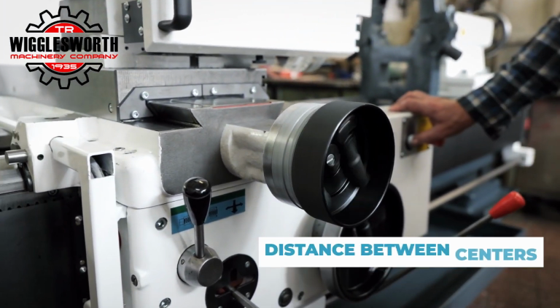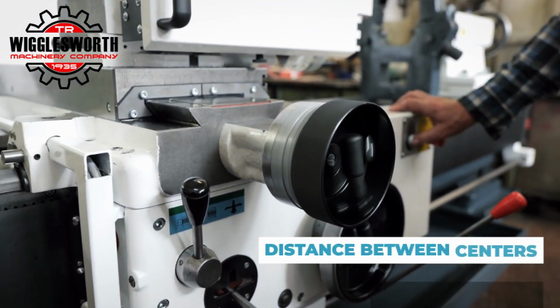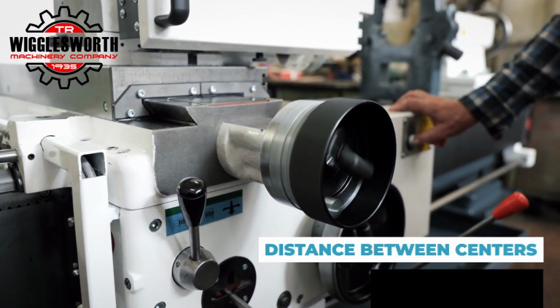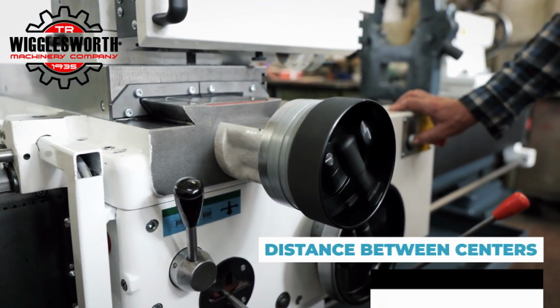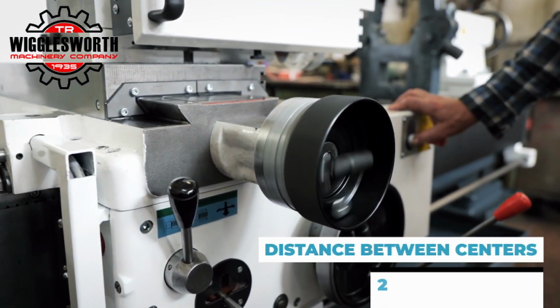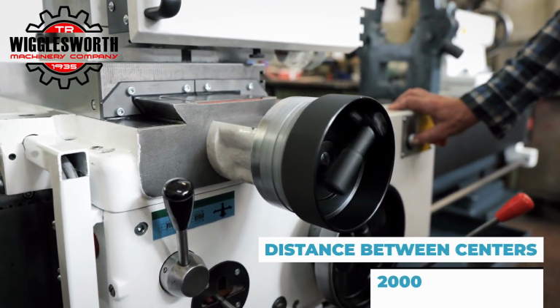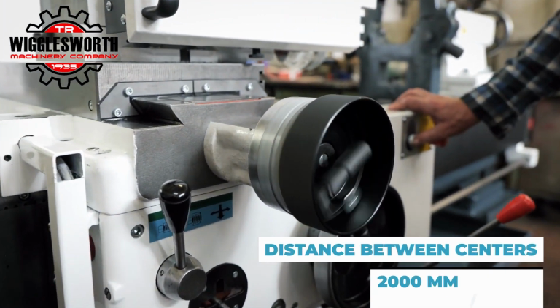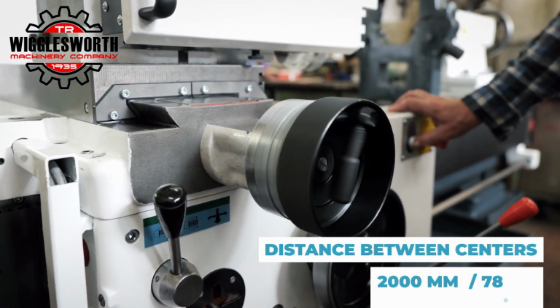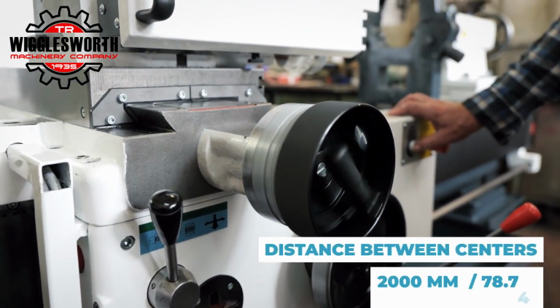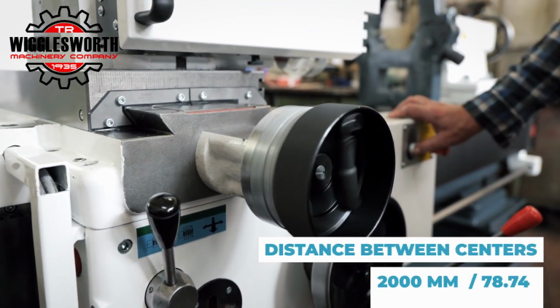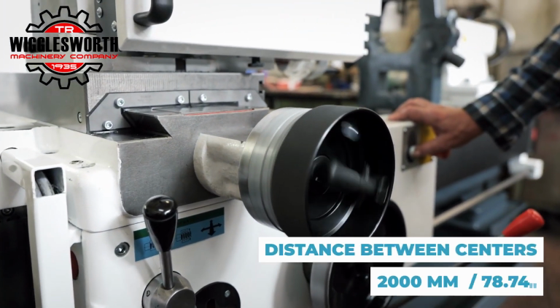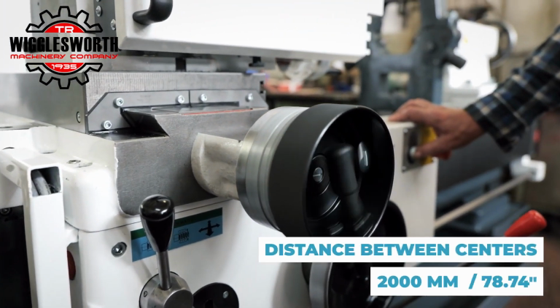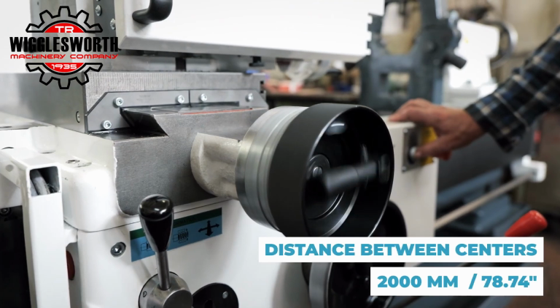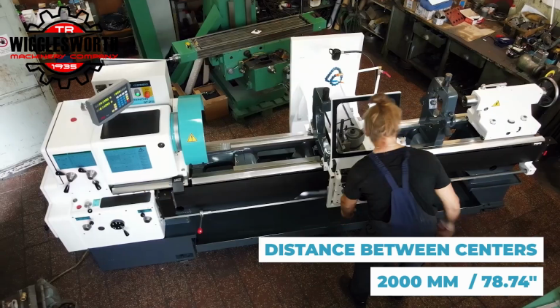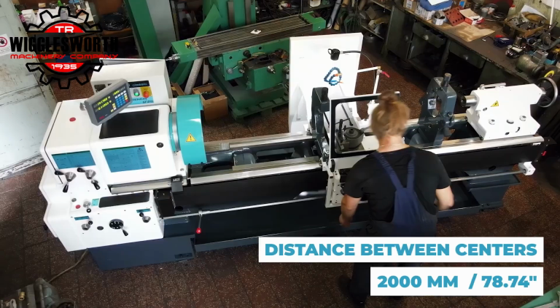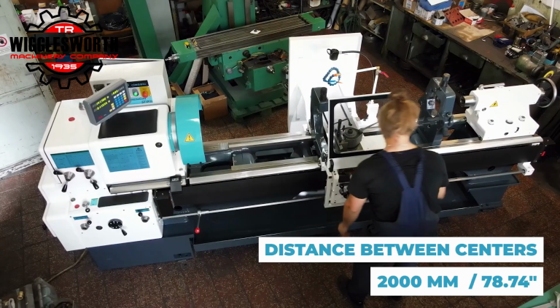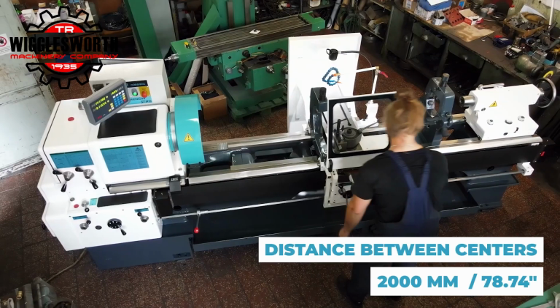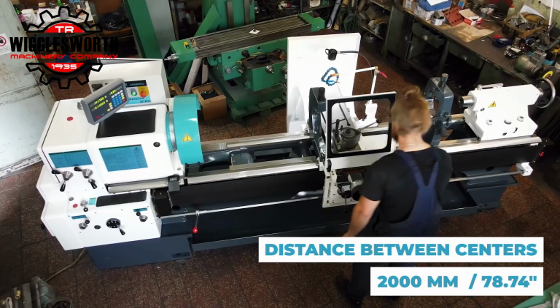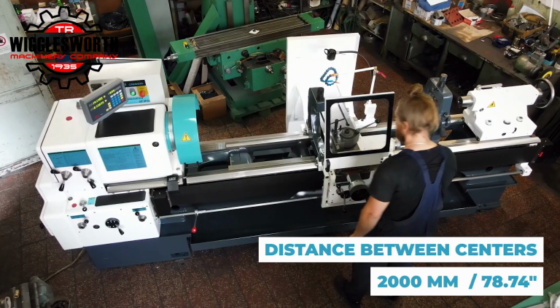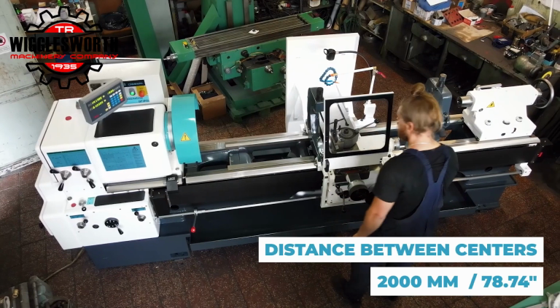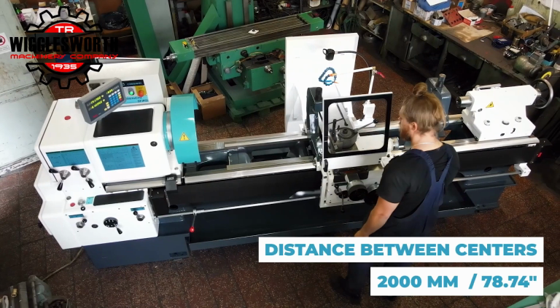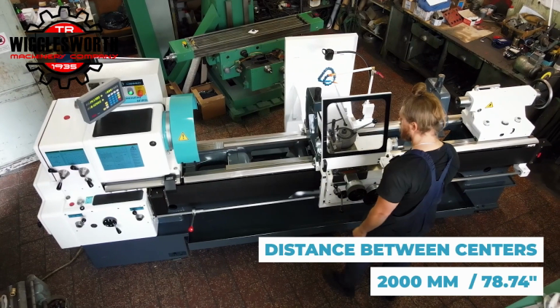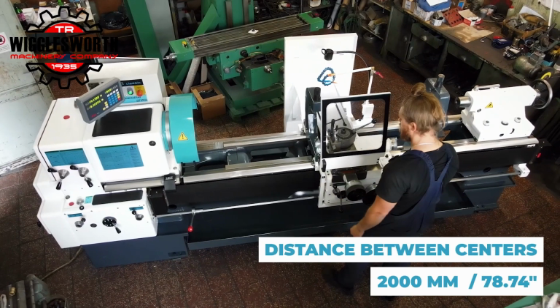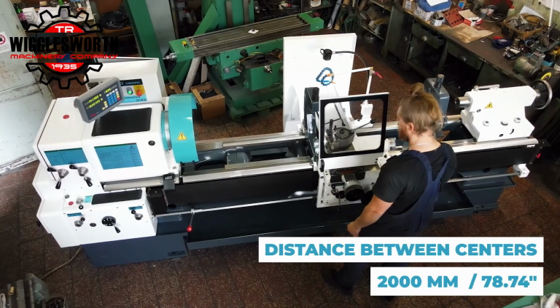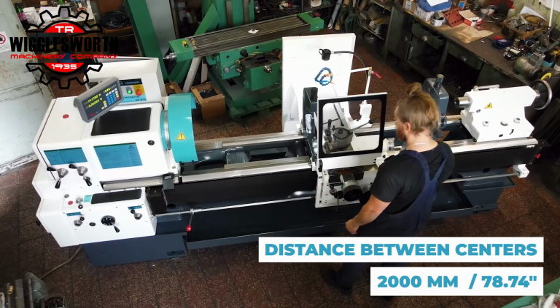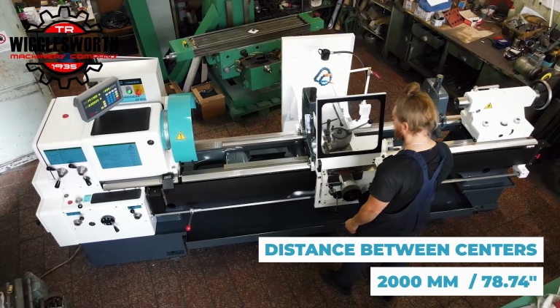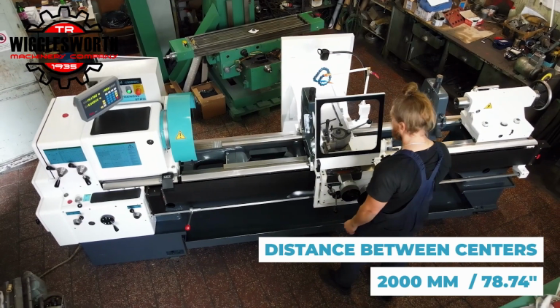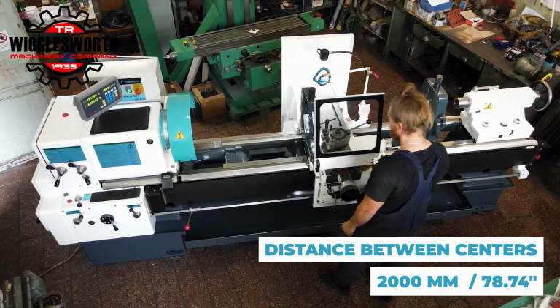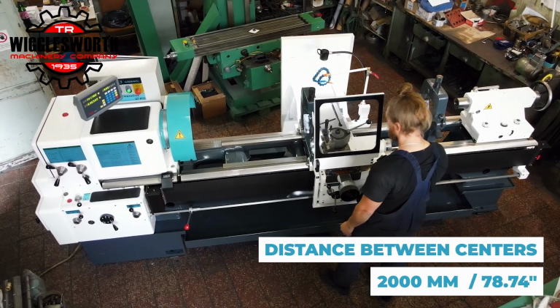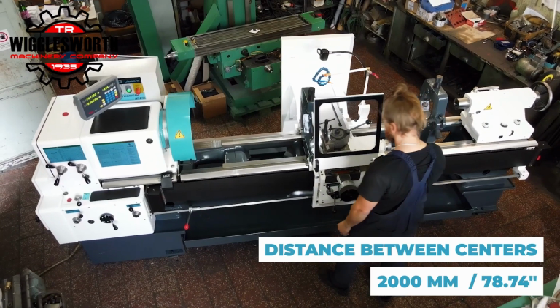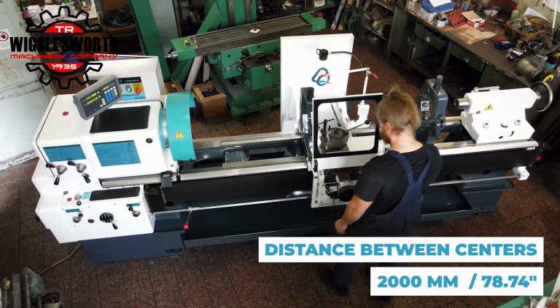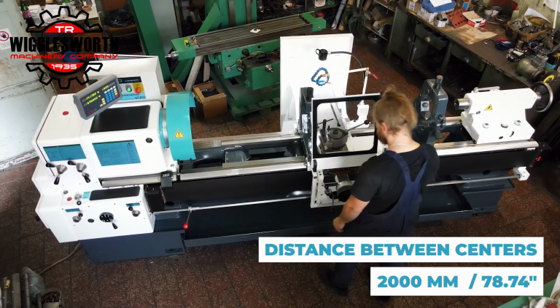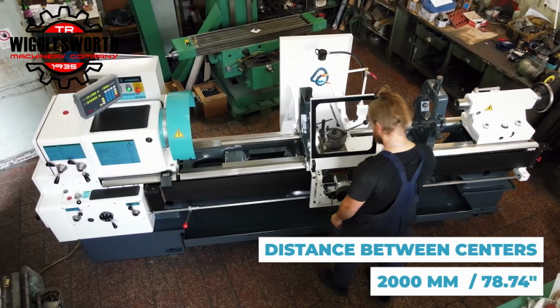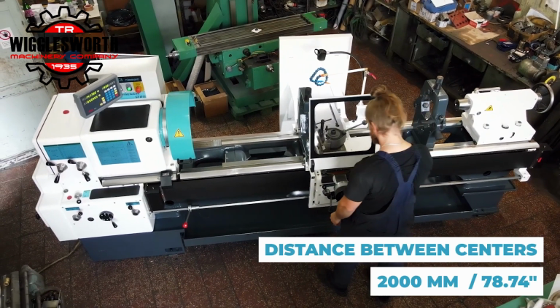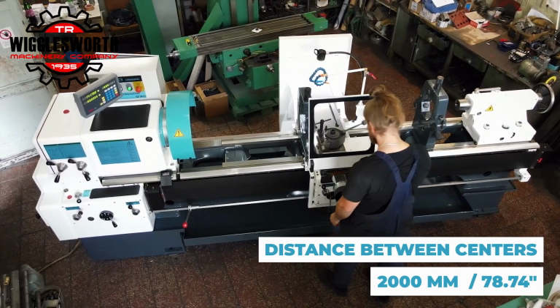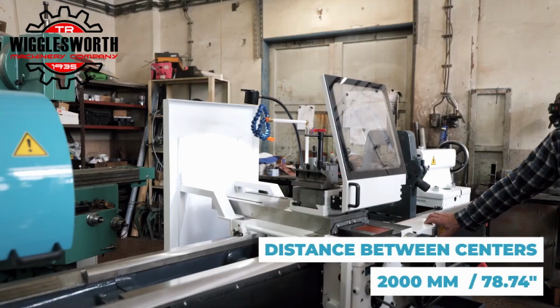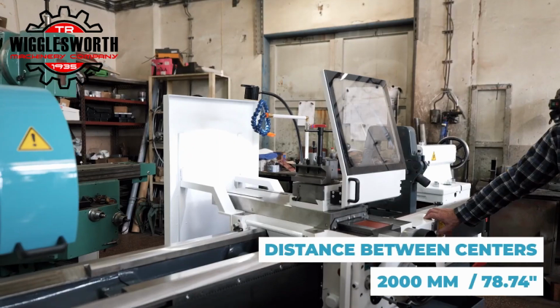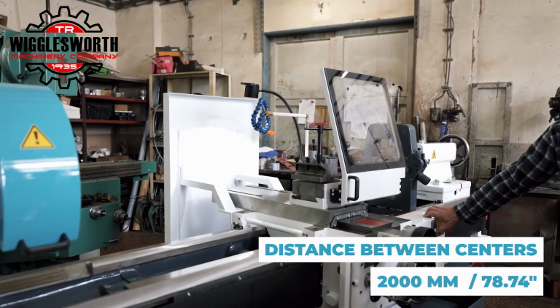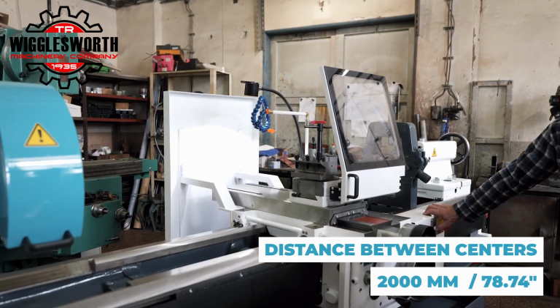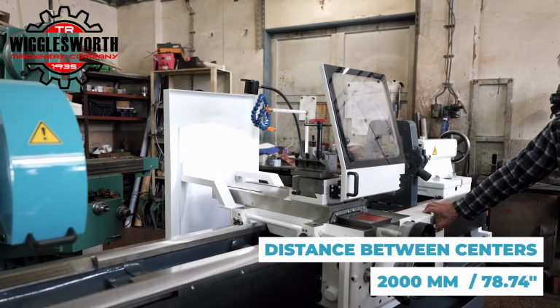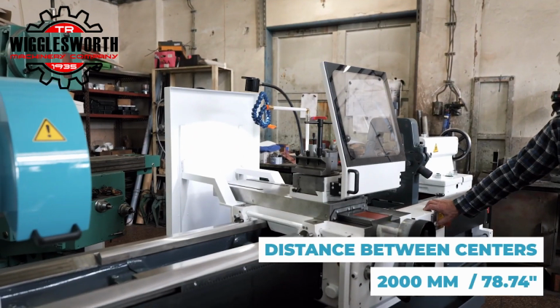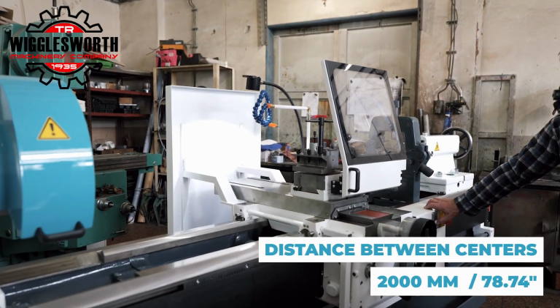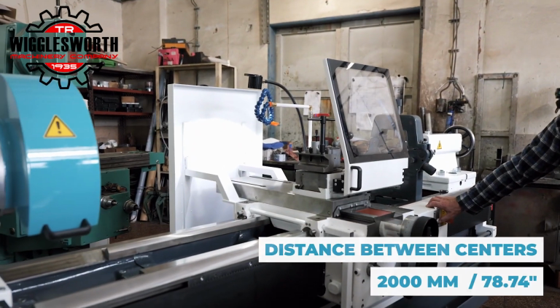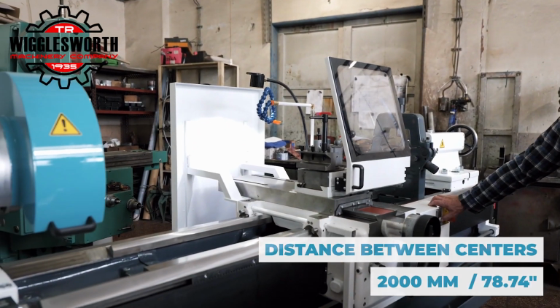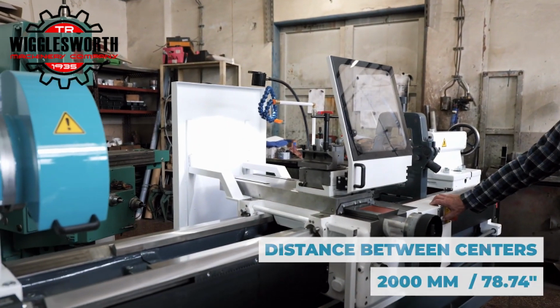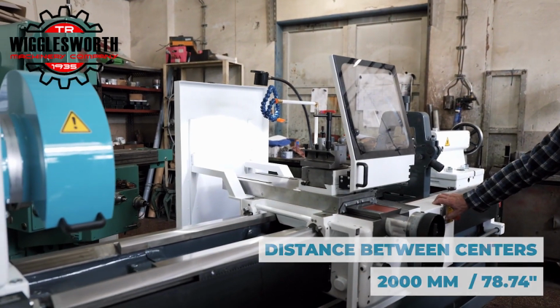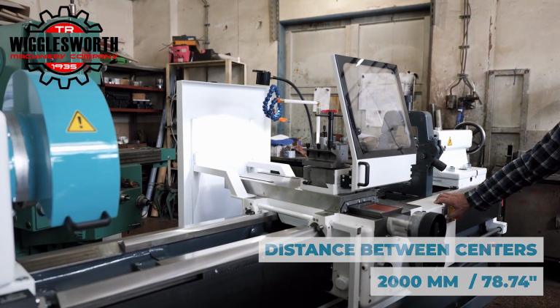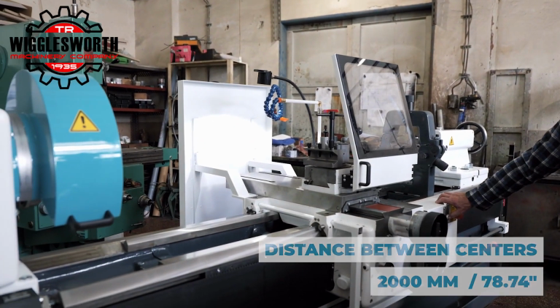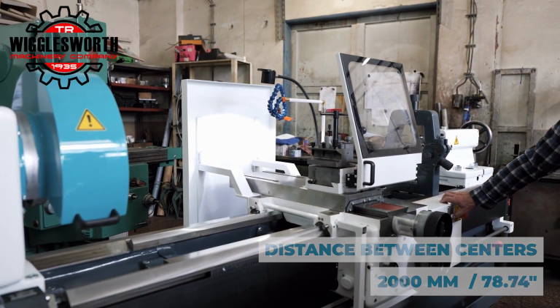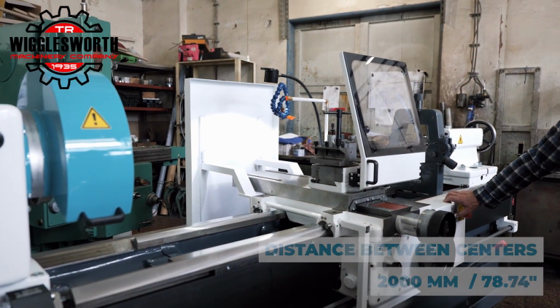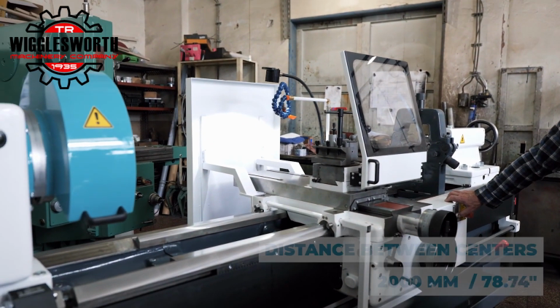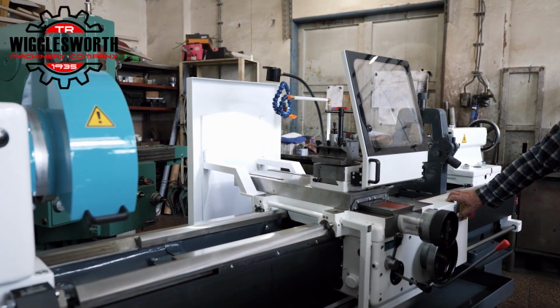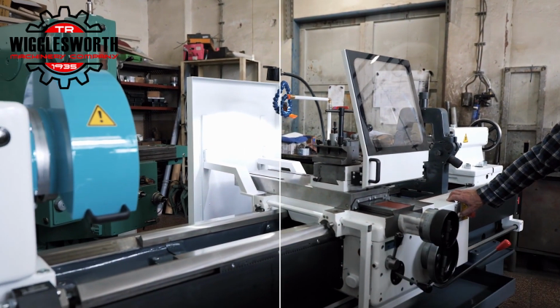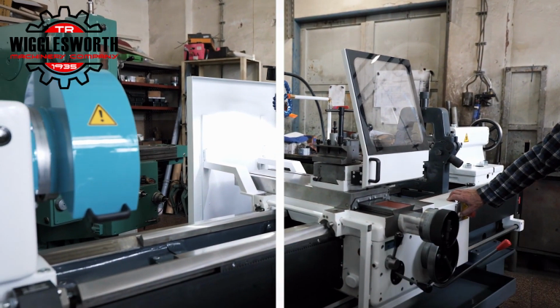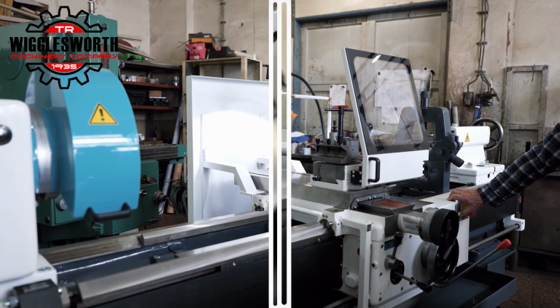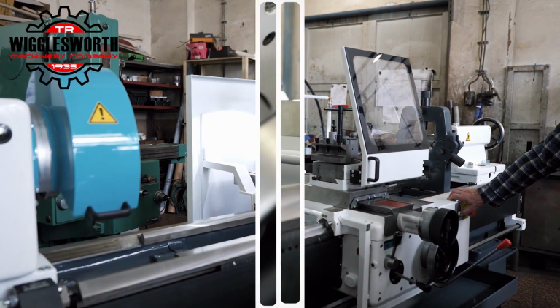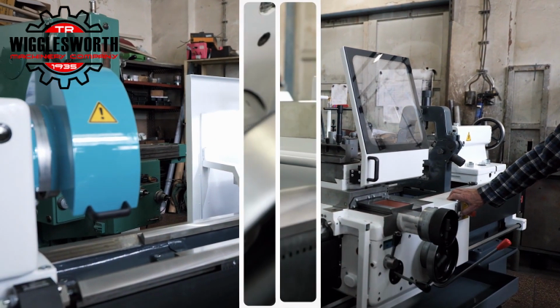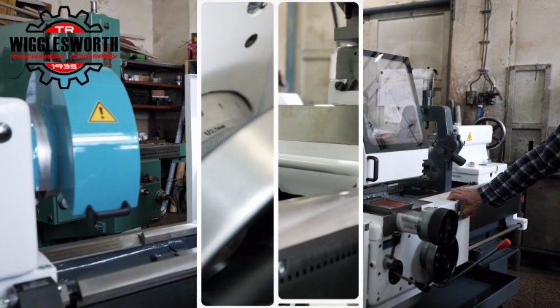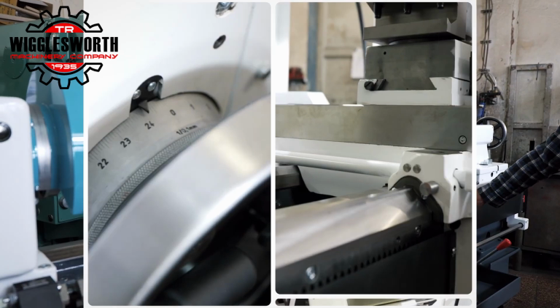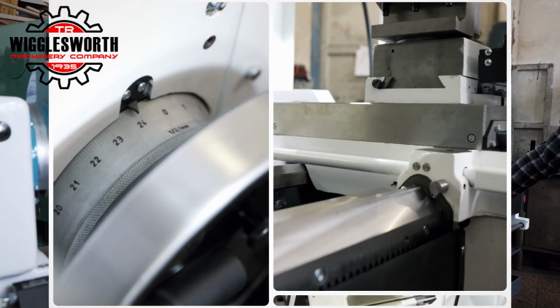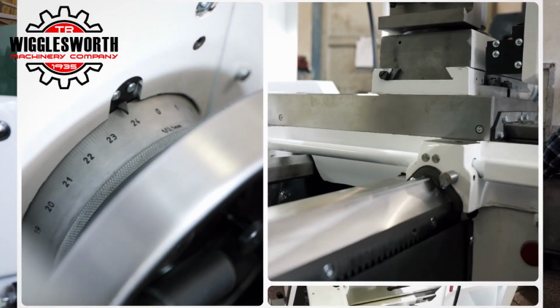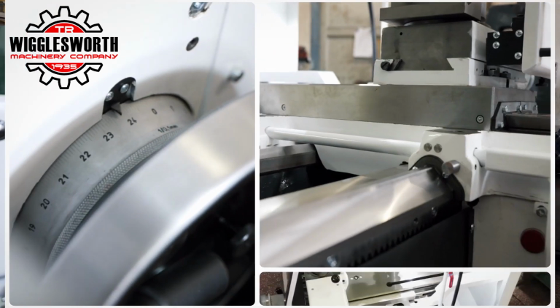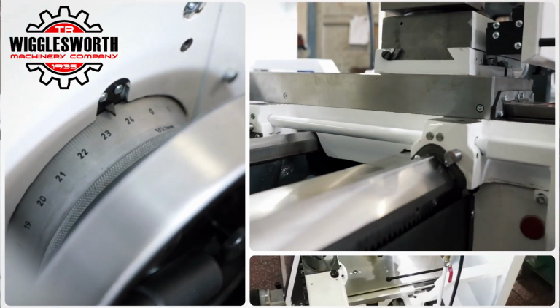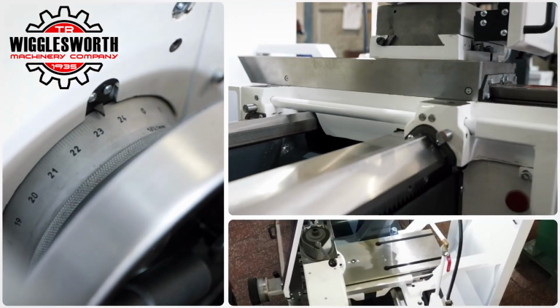Whether you are machining large or small parts, this lathe delivers consistent, accurate results every time.